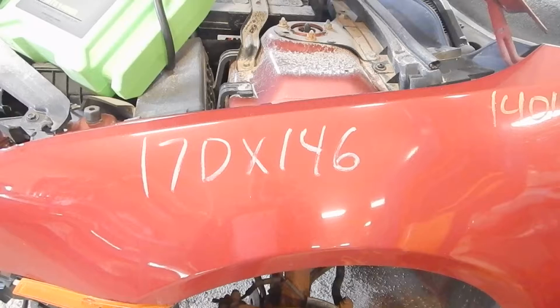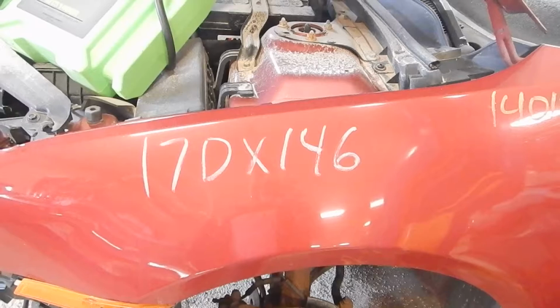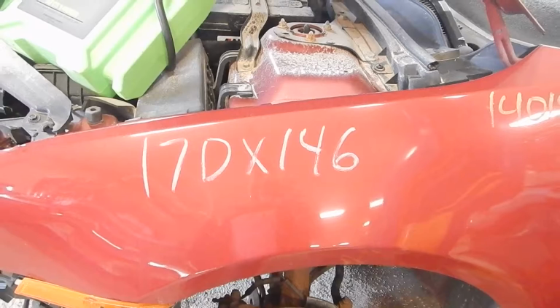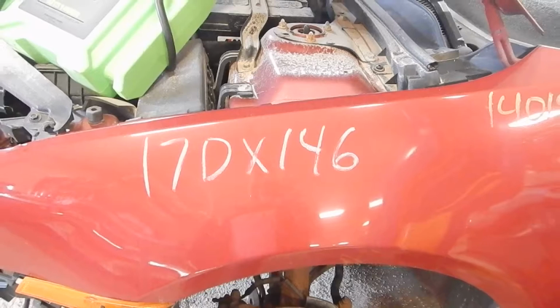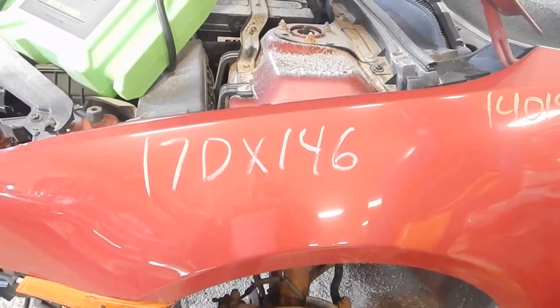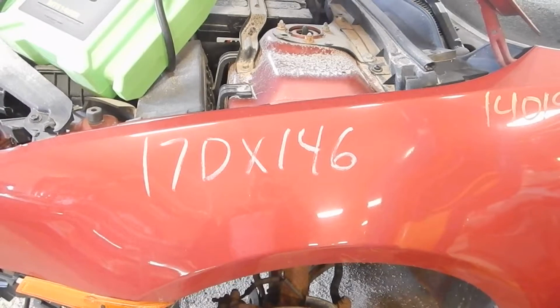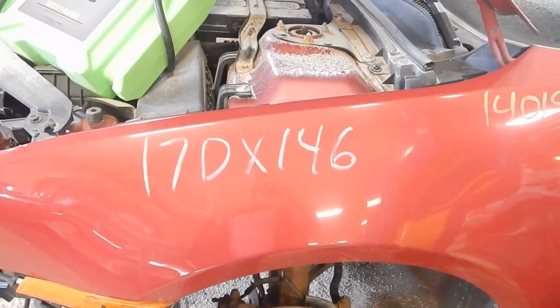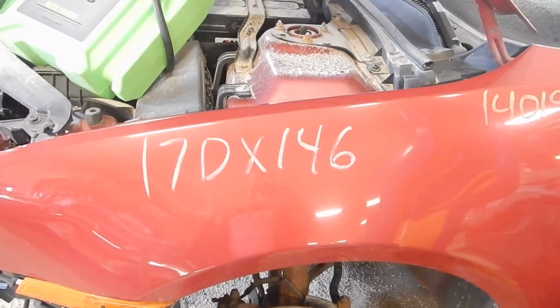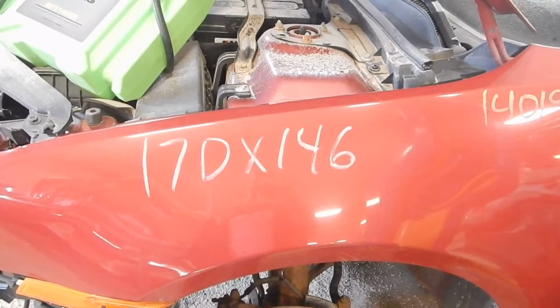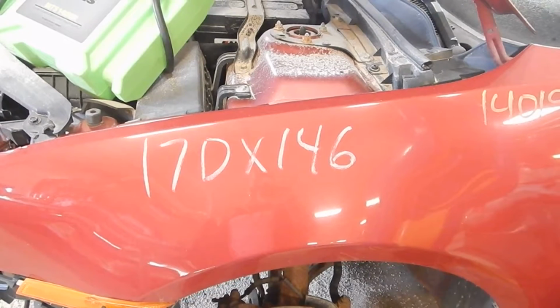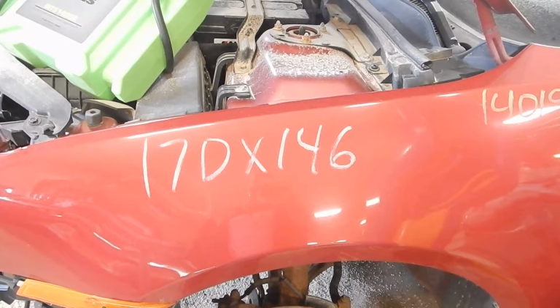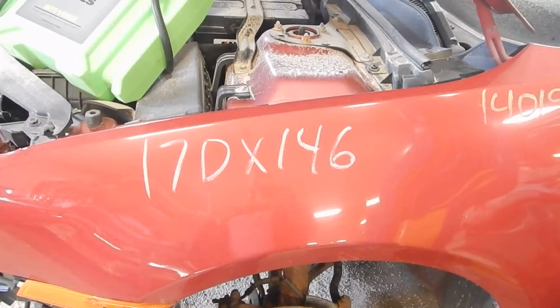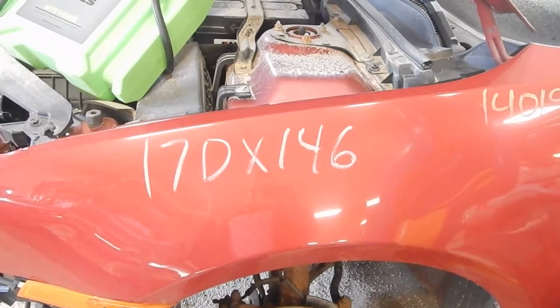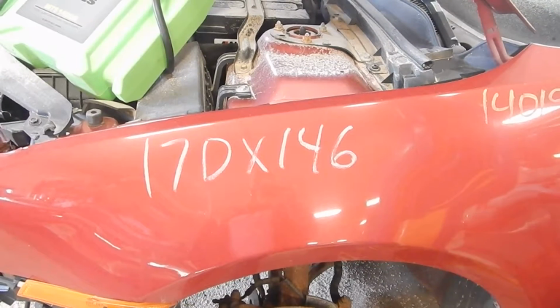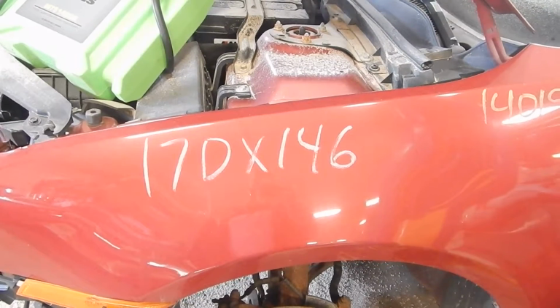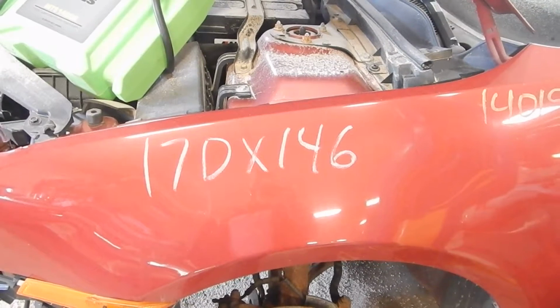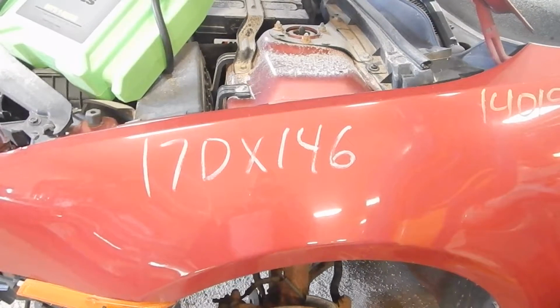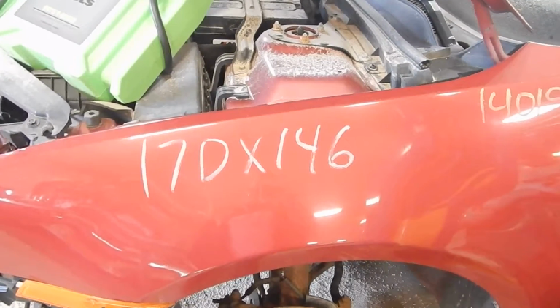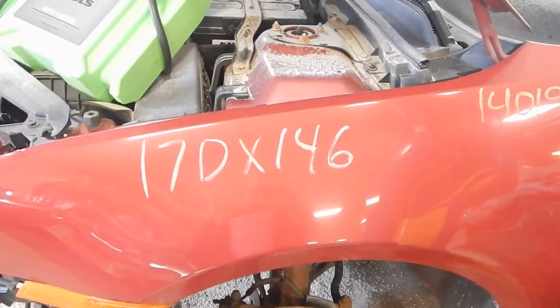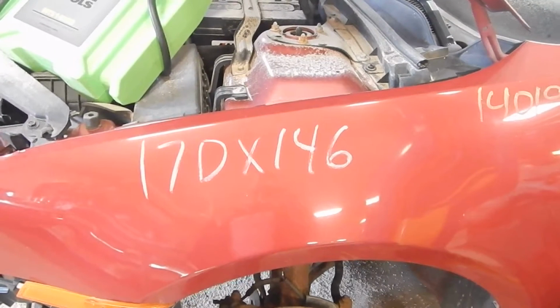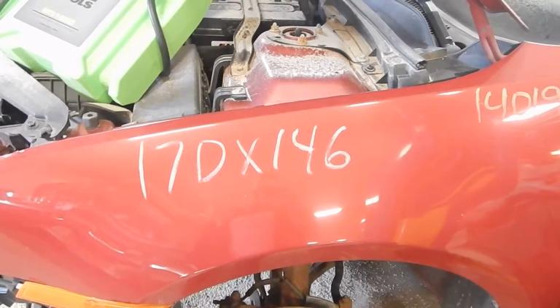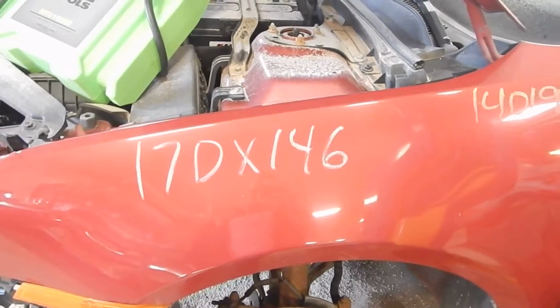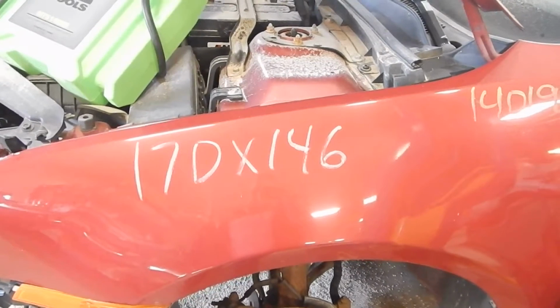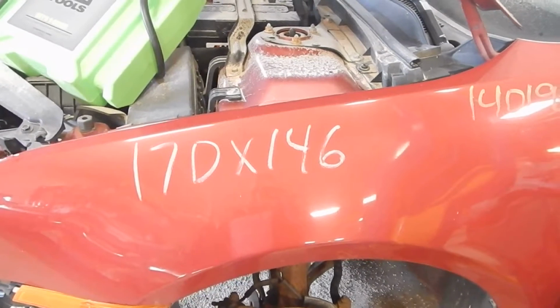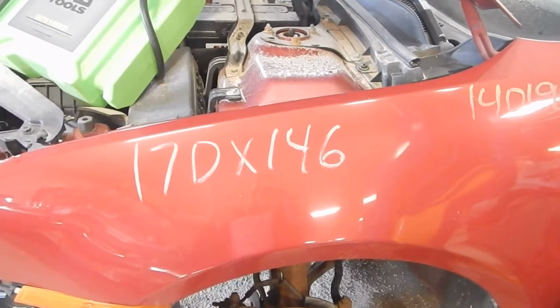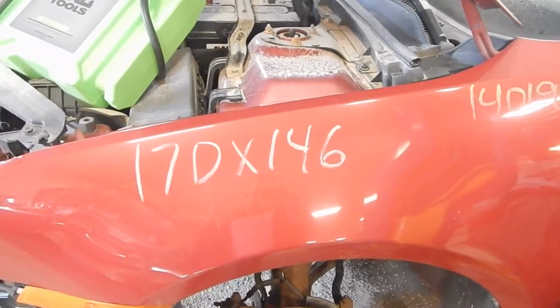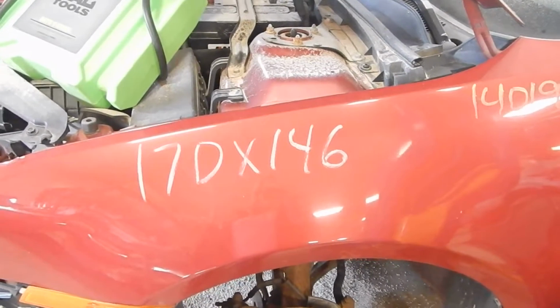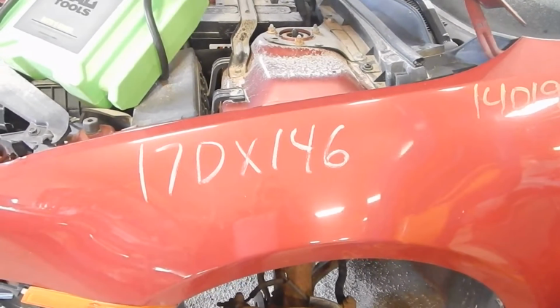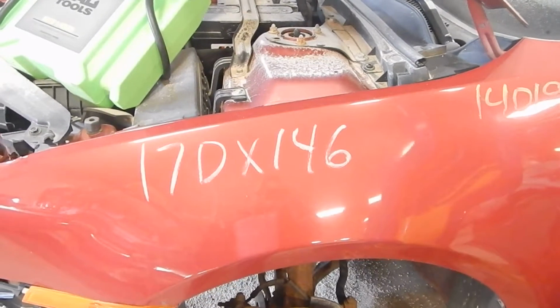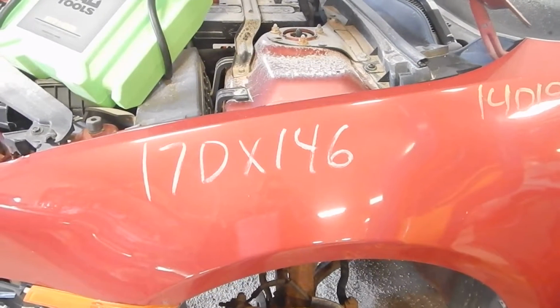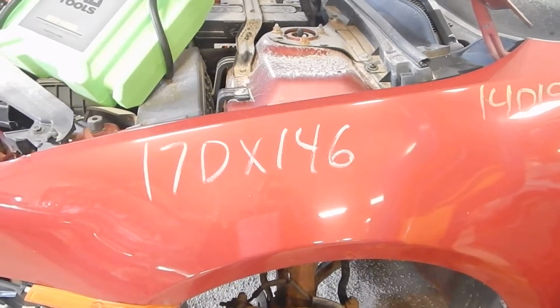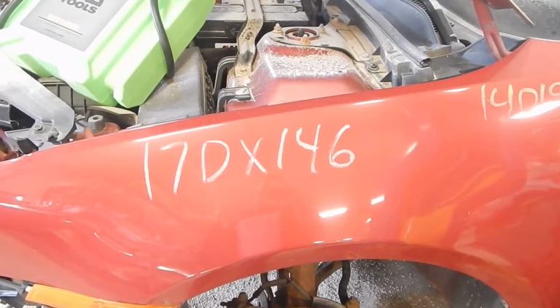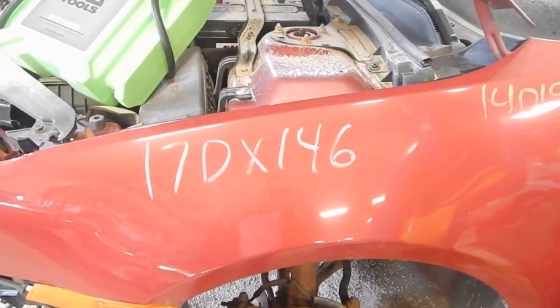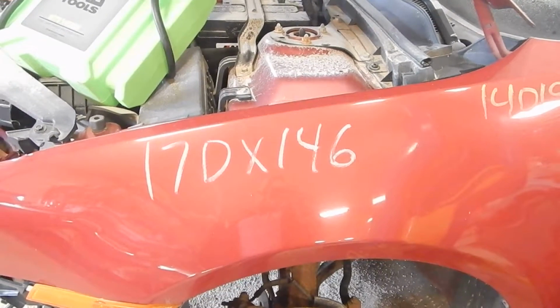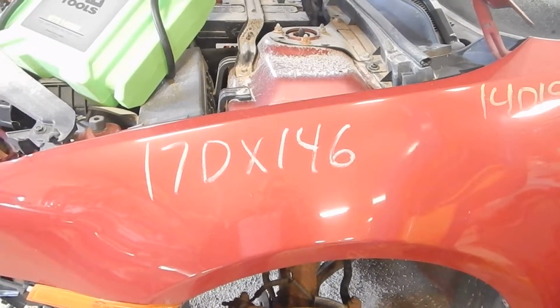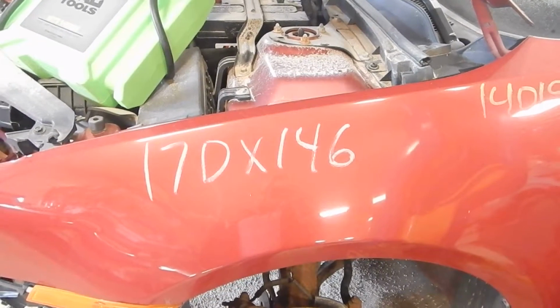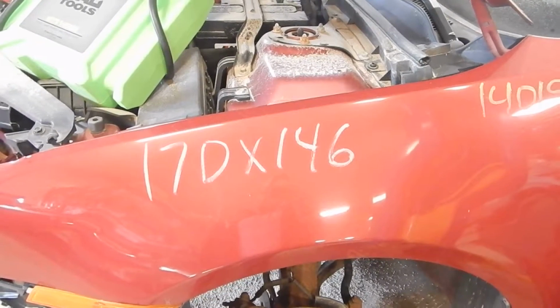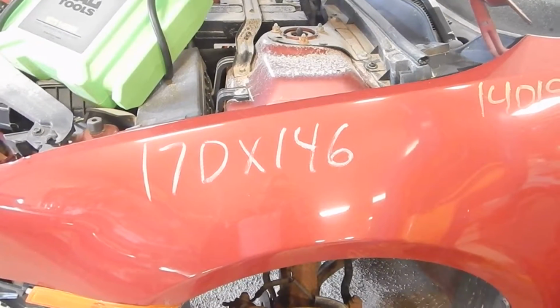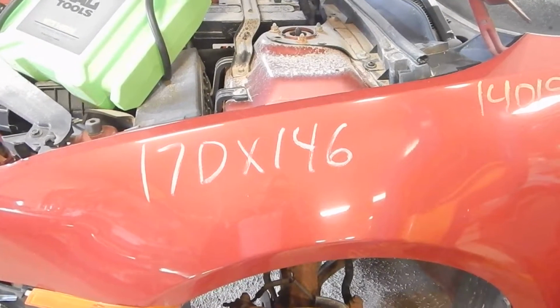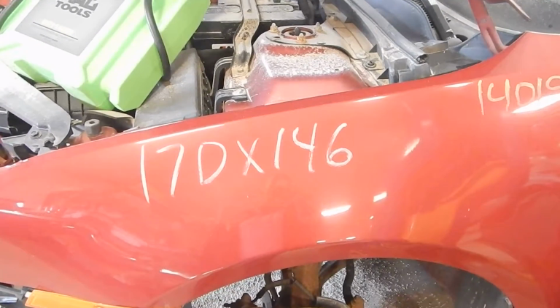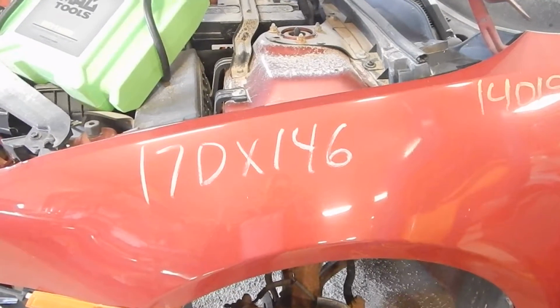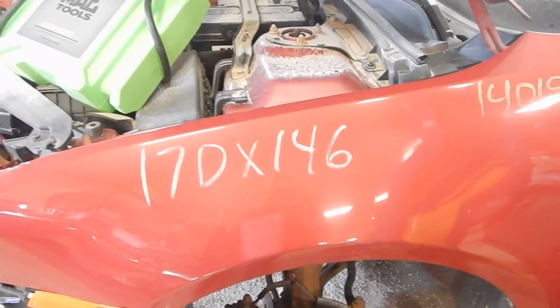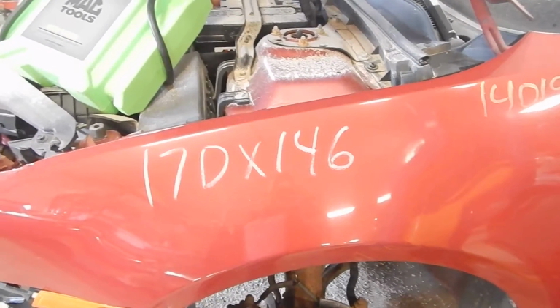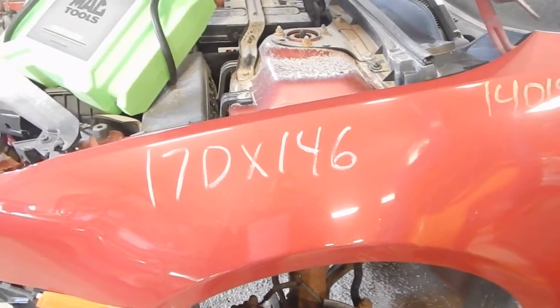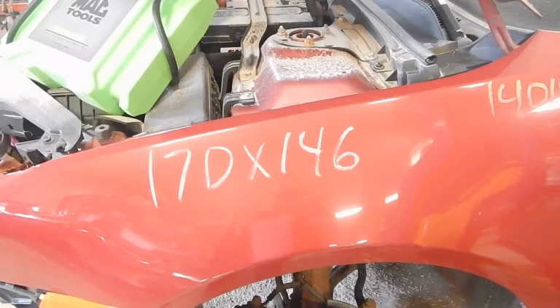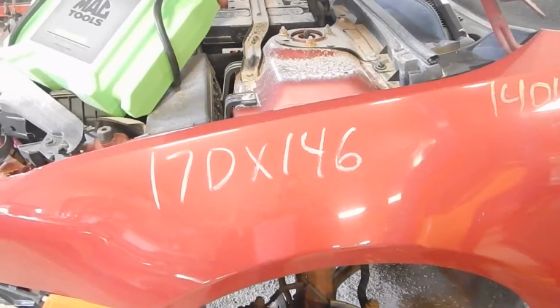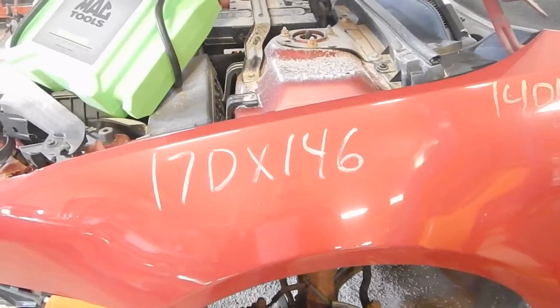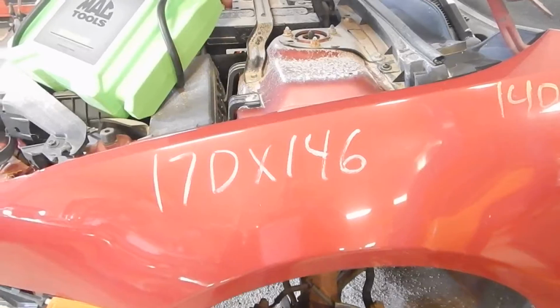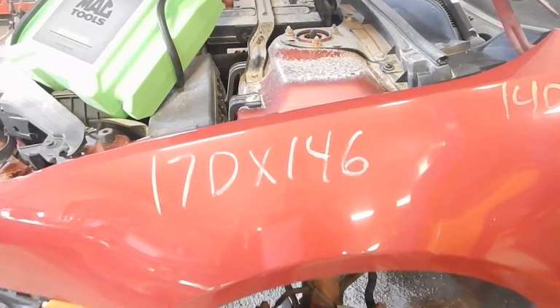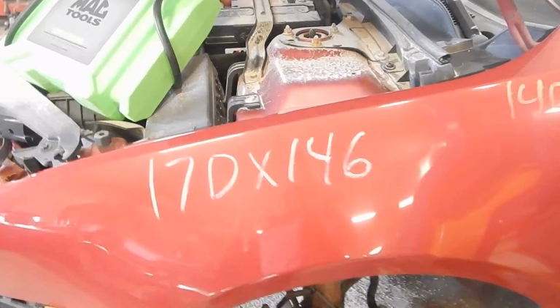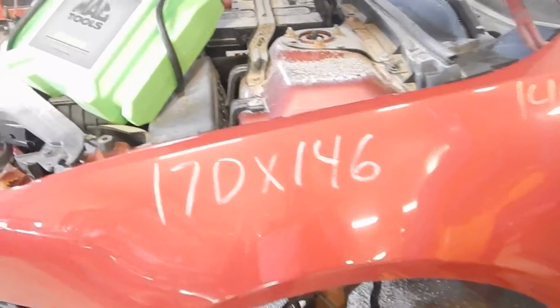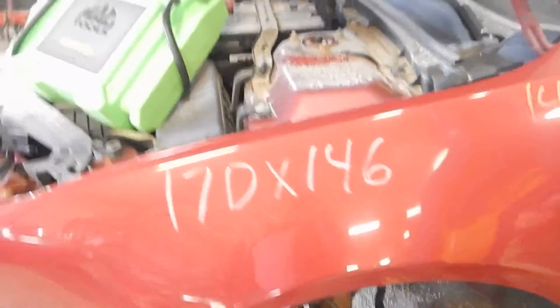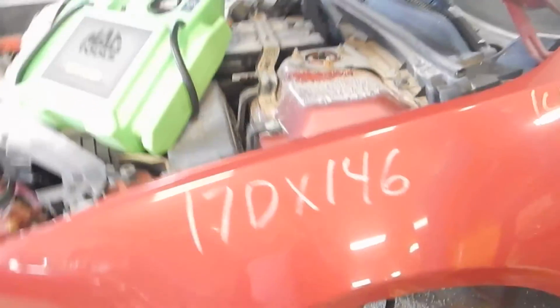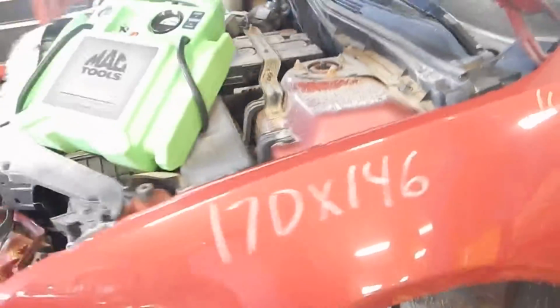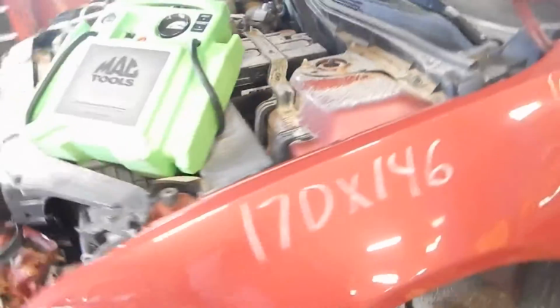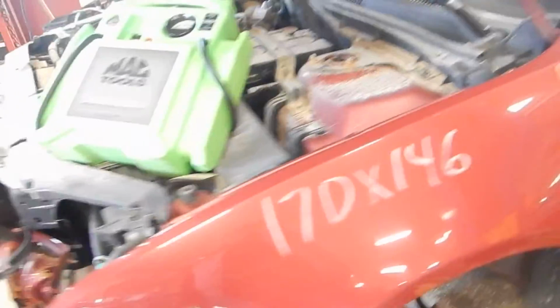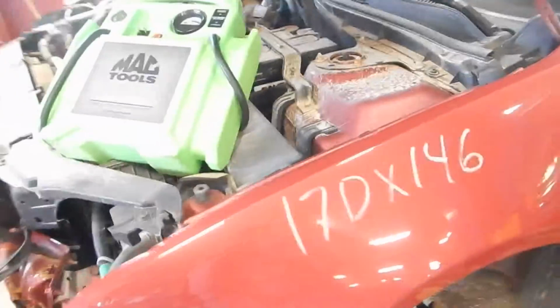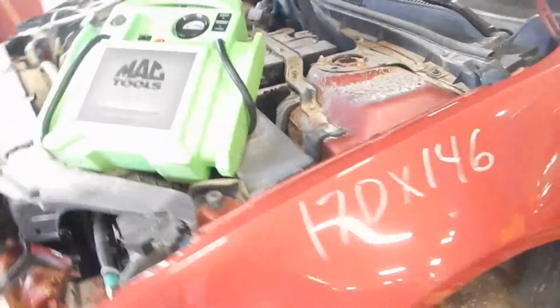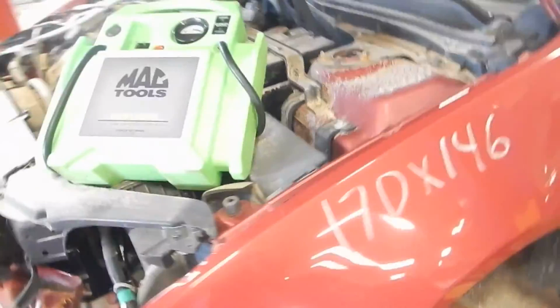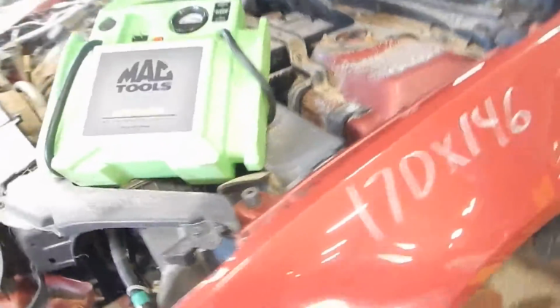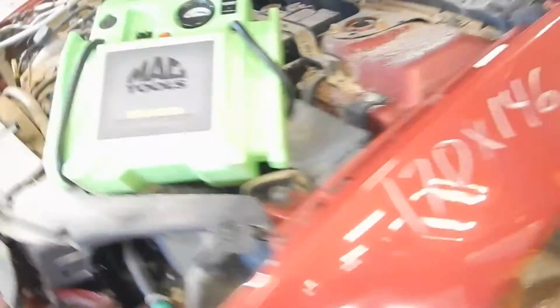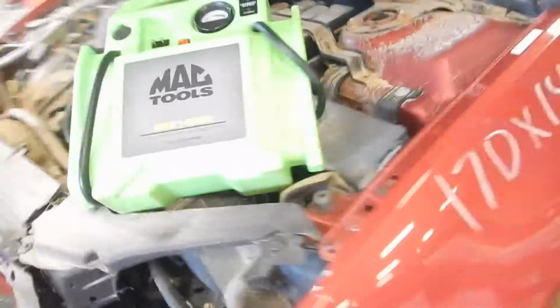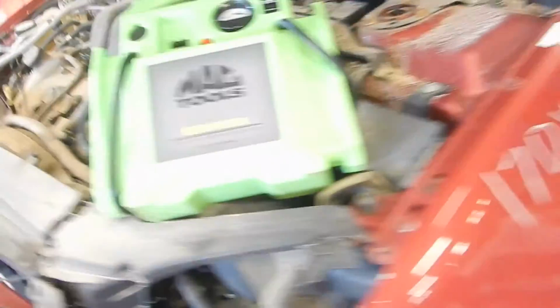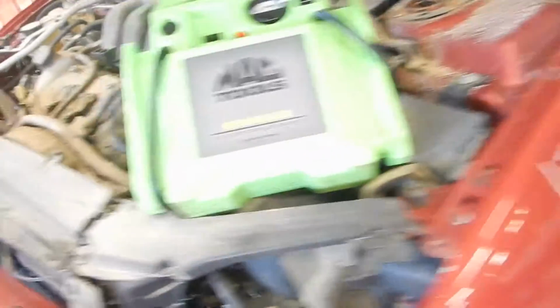17GX146, 2009 Ford Fusion, 140,190 miles.